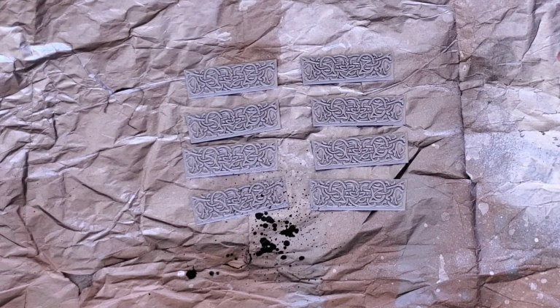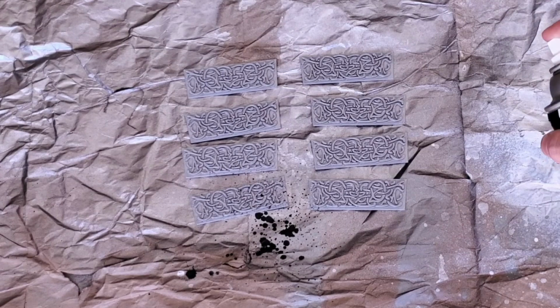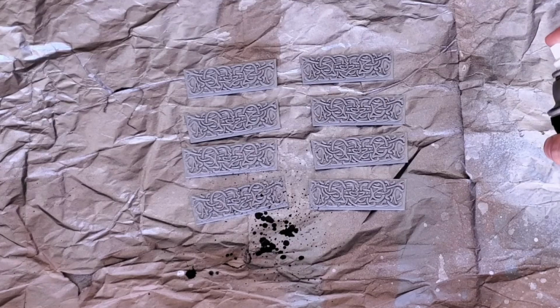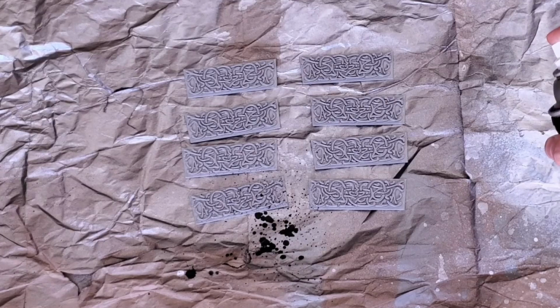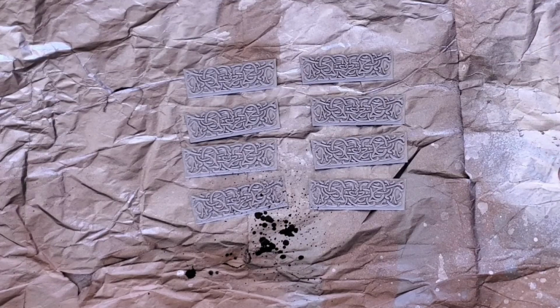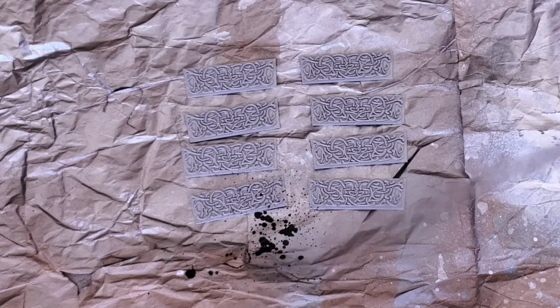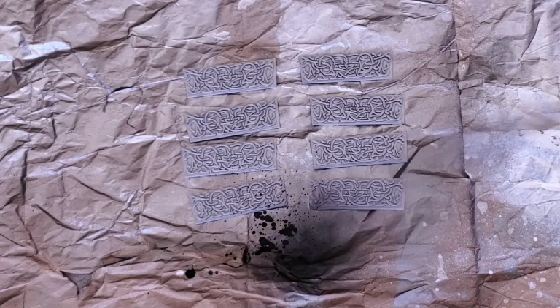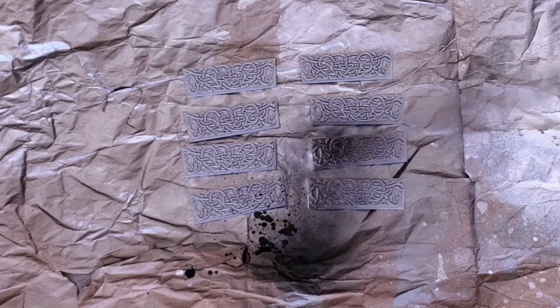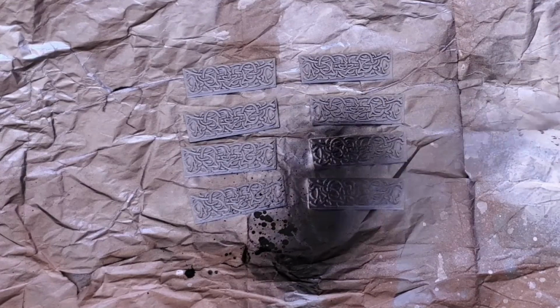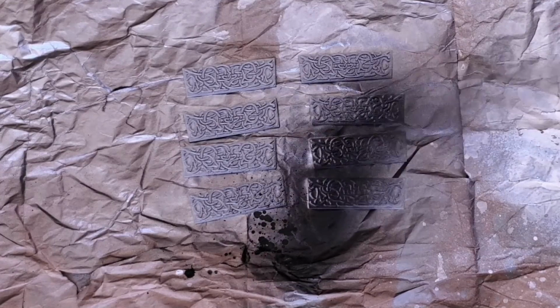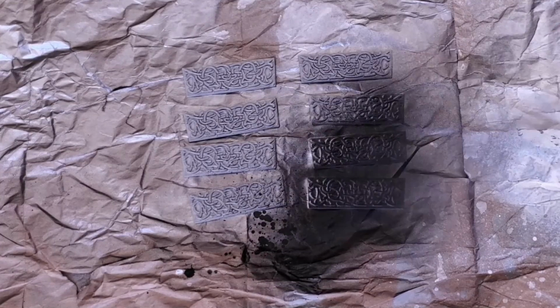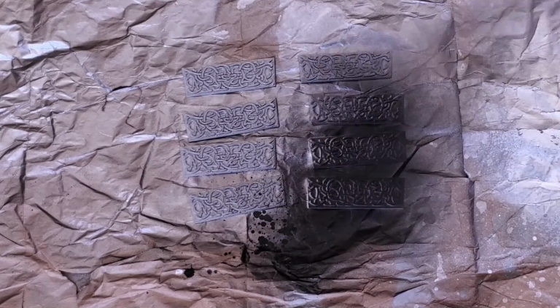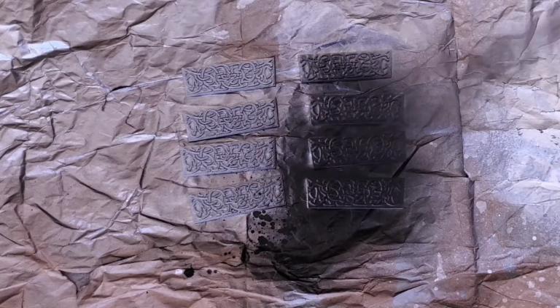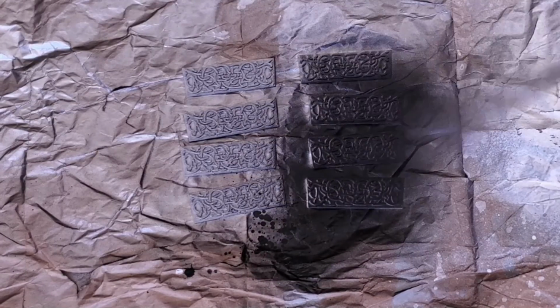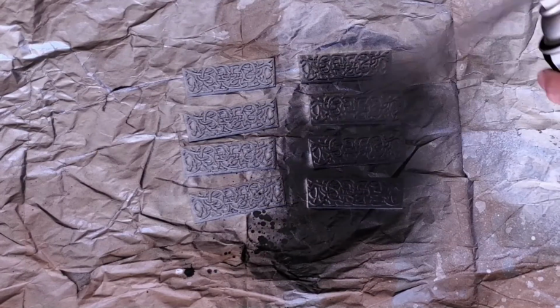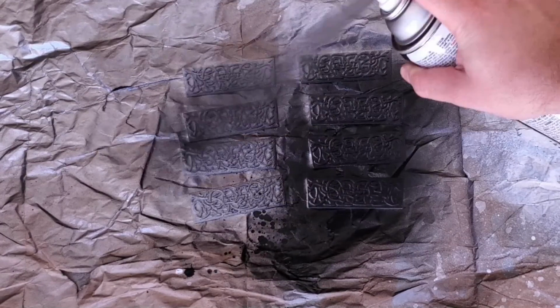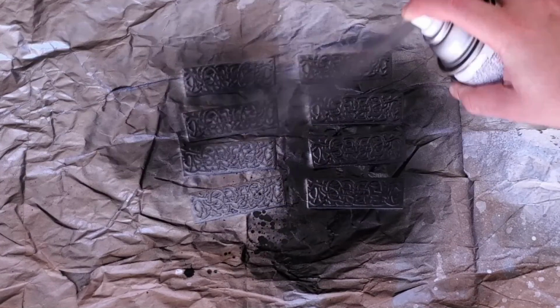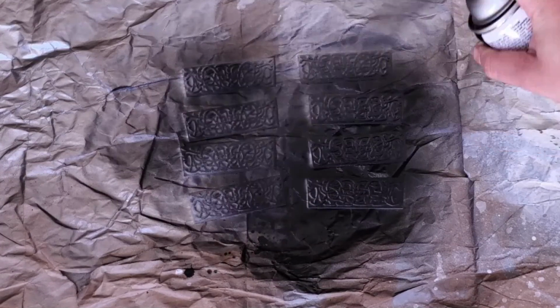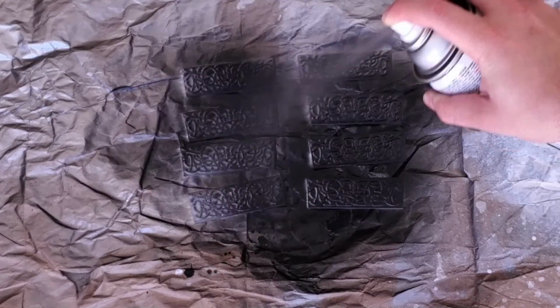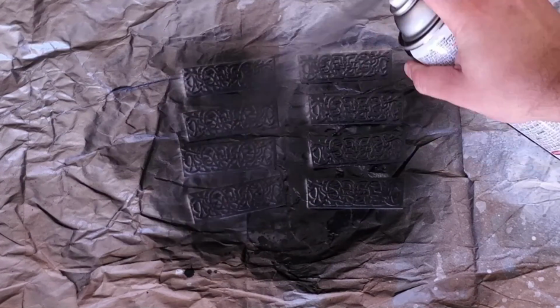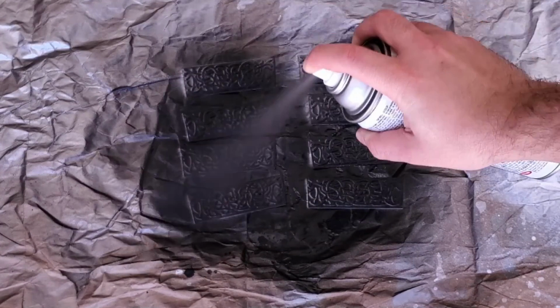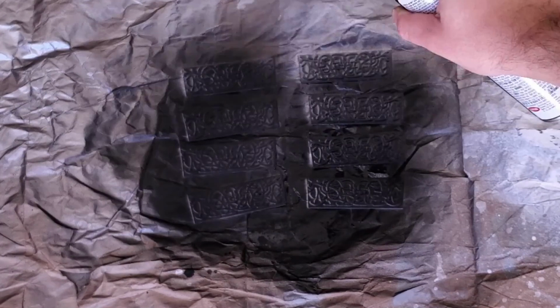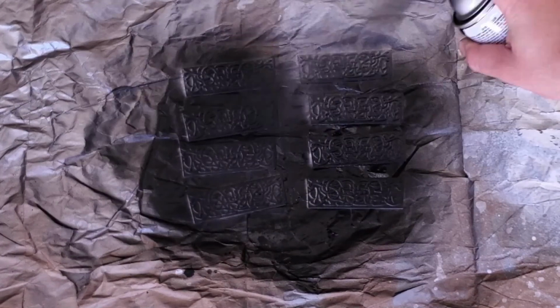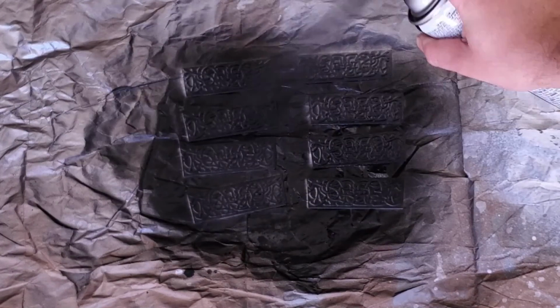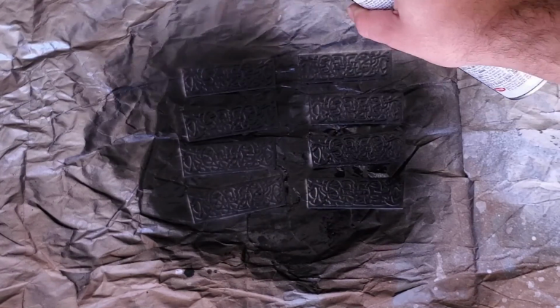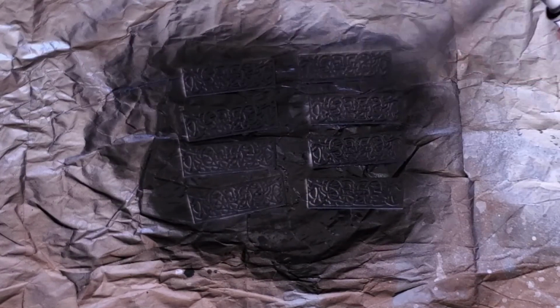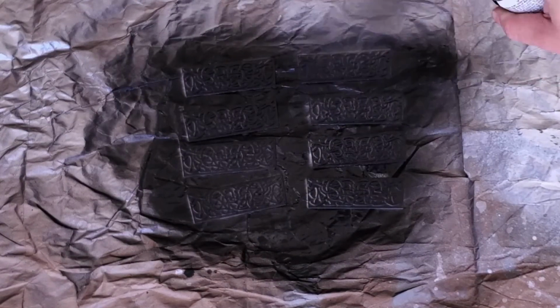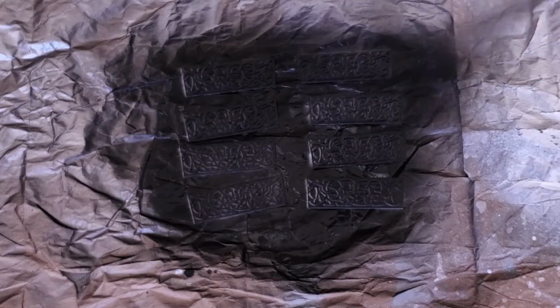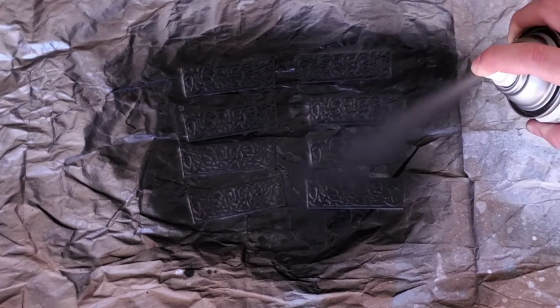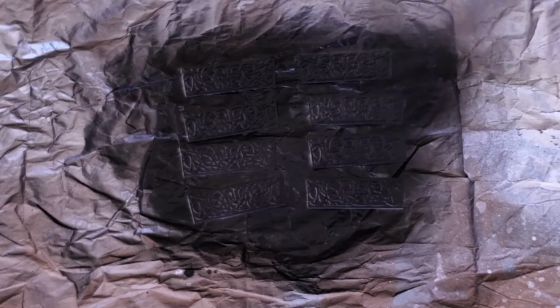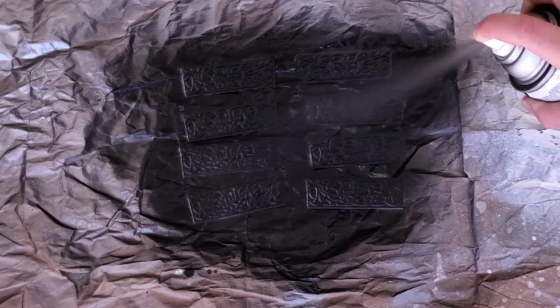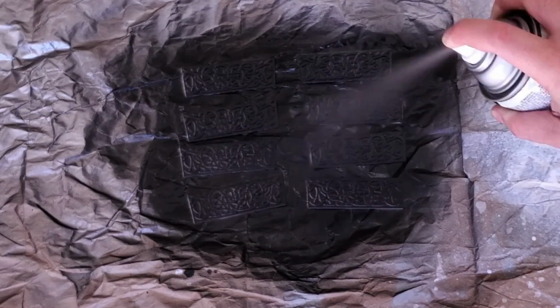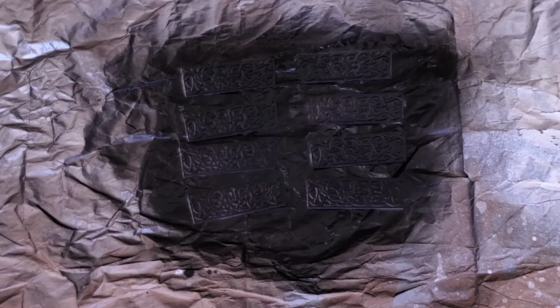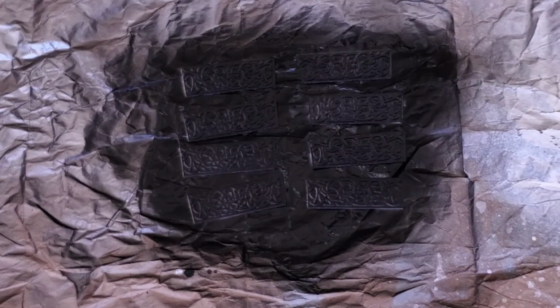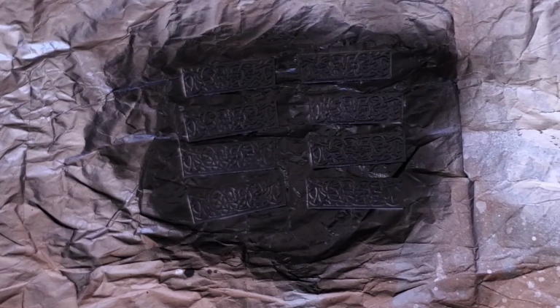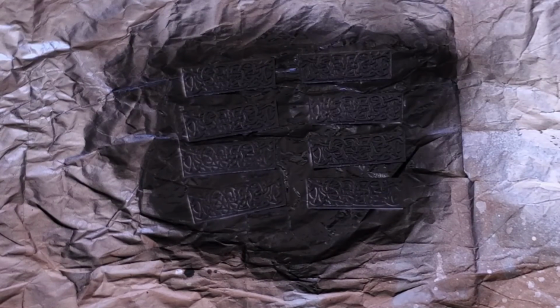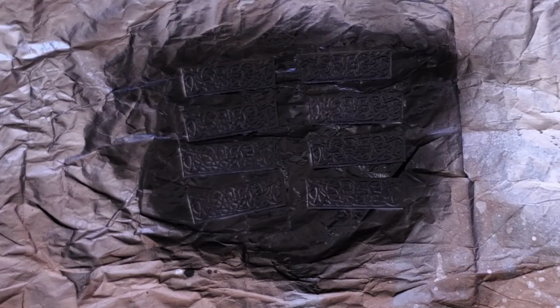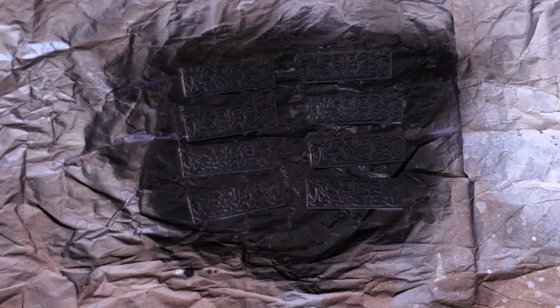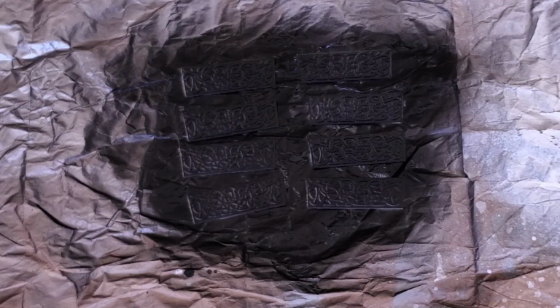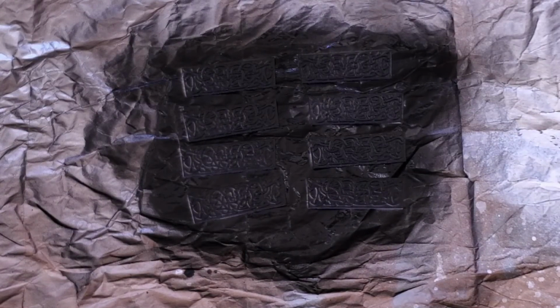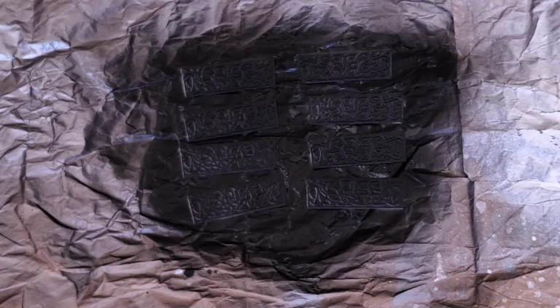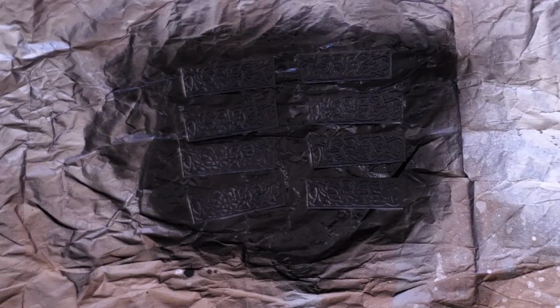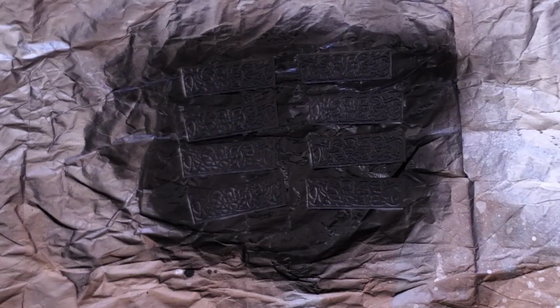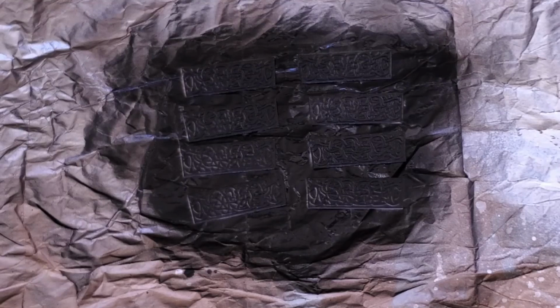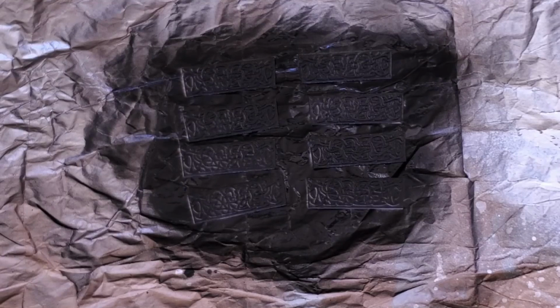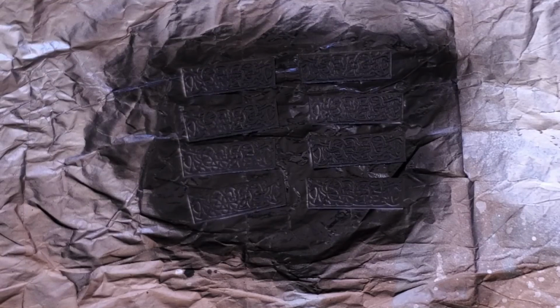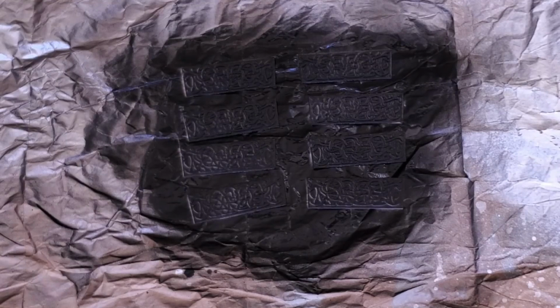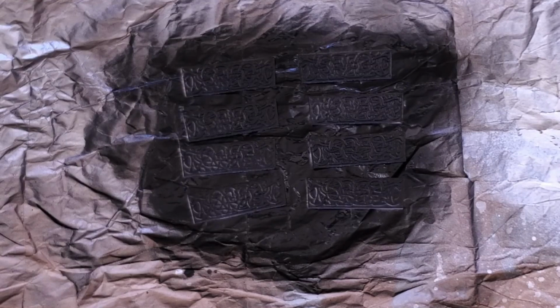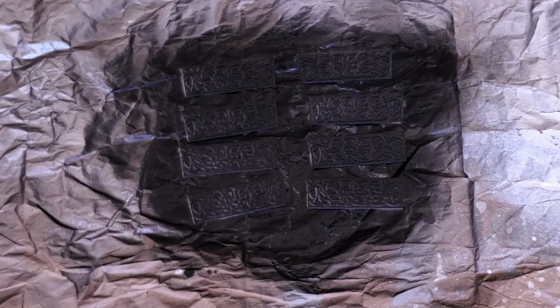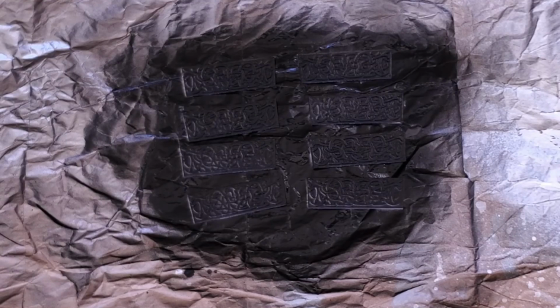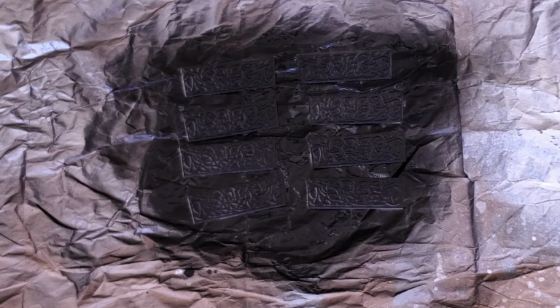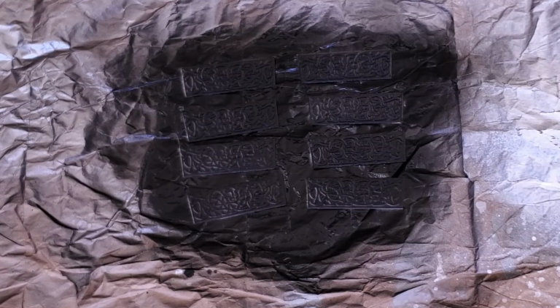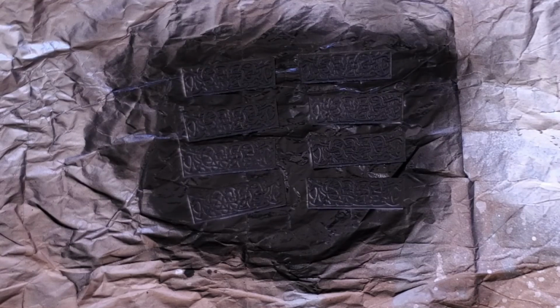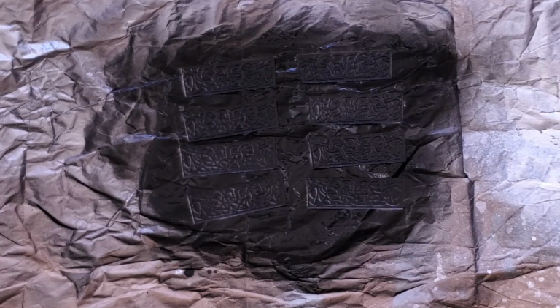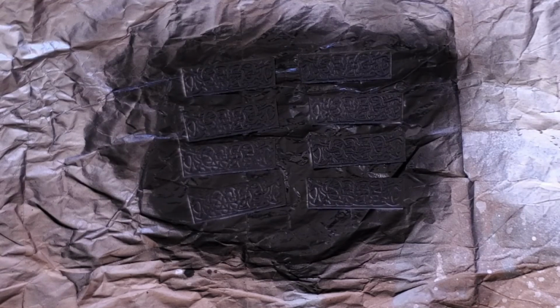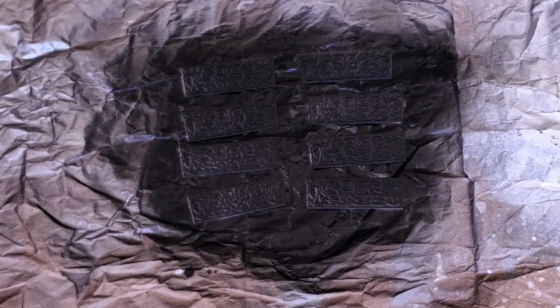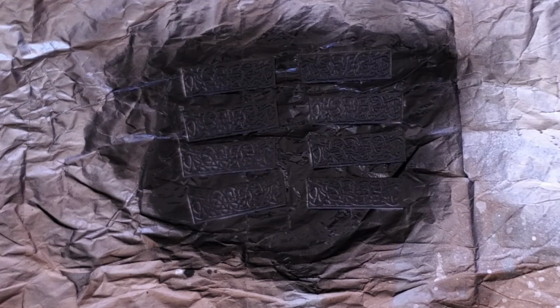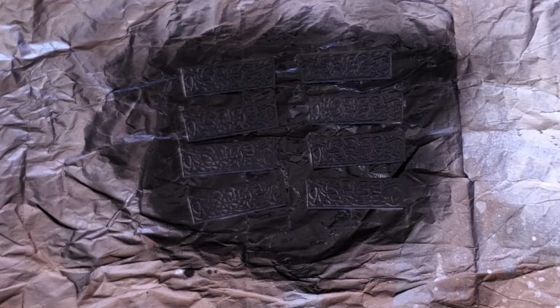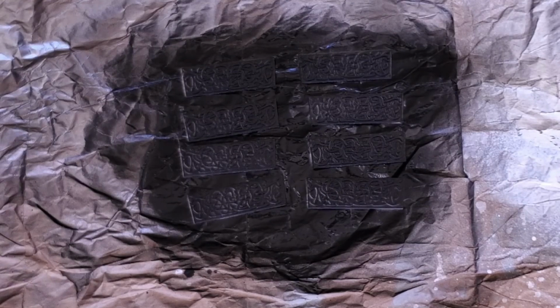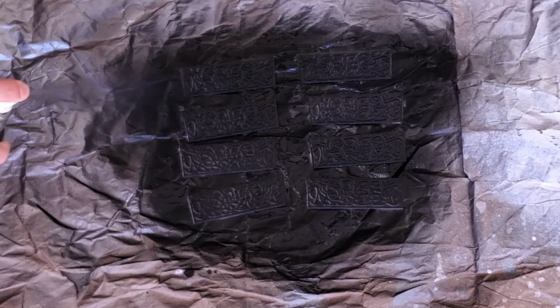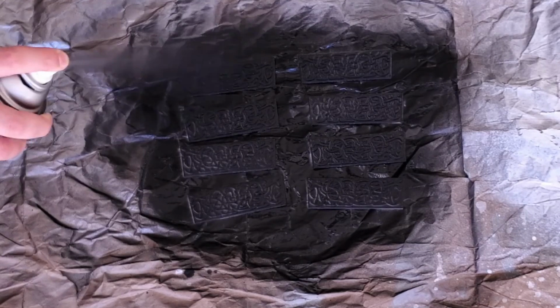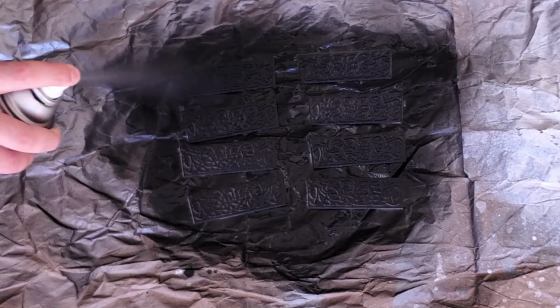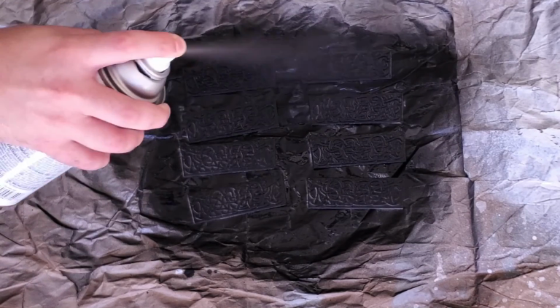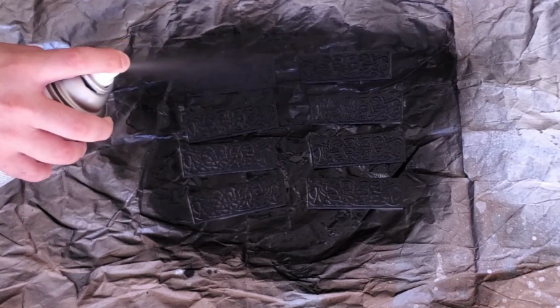The first thing to get out of the way is painting the runes on the side of Thor's hammer. Let's paint them a solid black, and then go over the text with grey to give it a feel of depth.